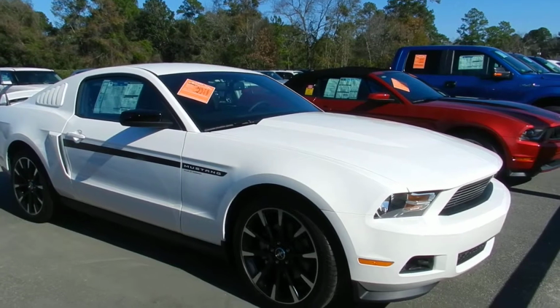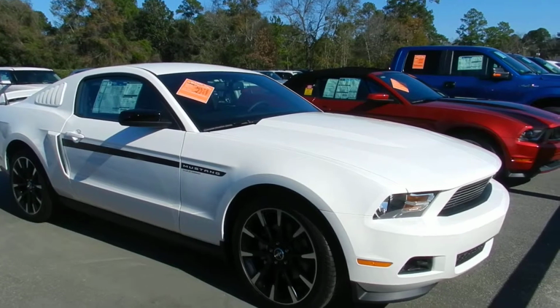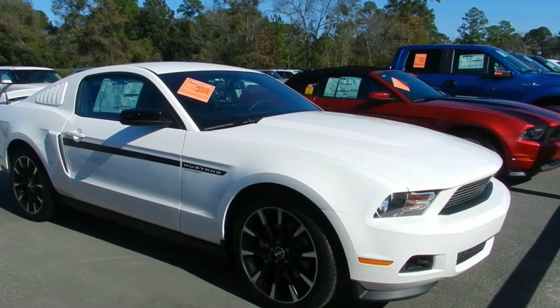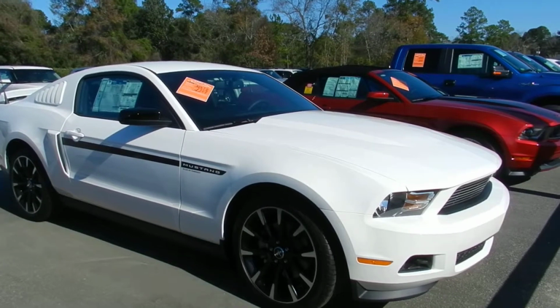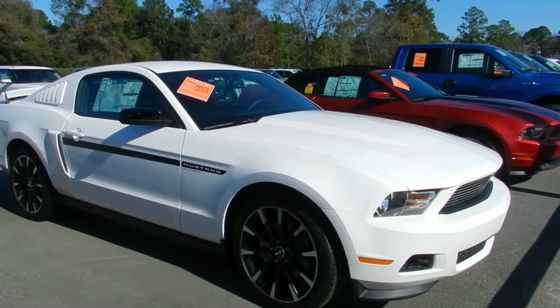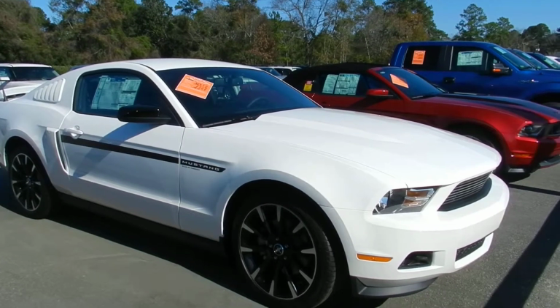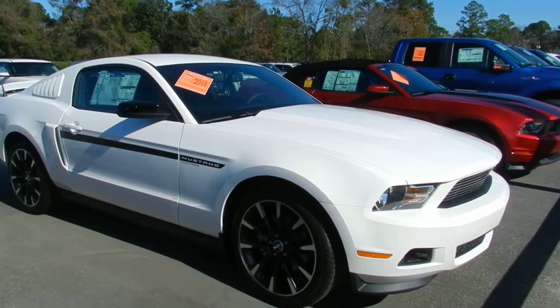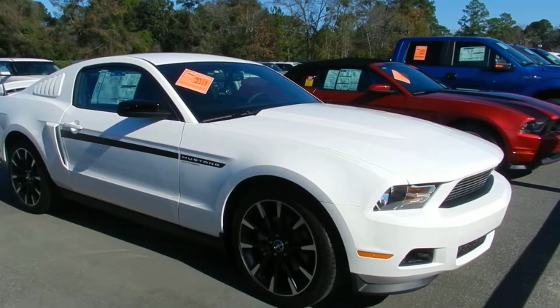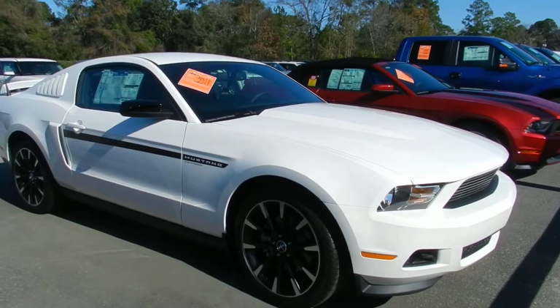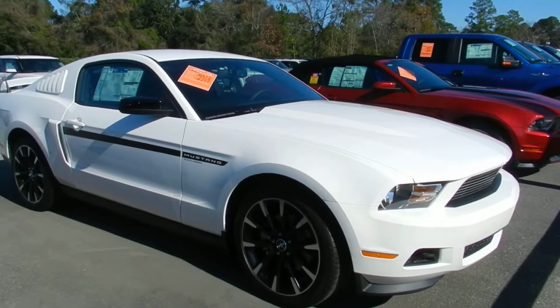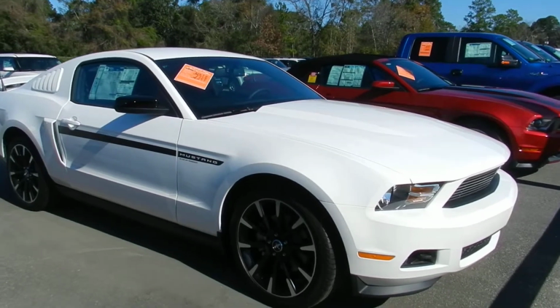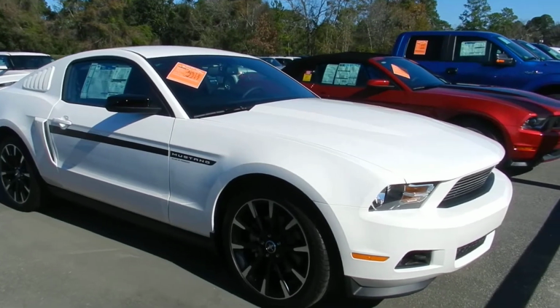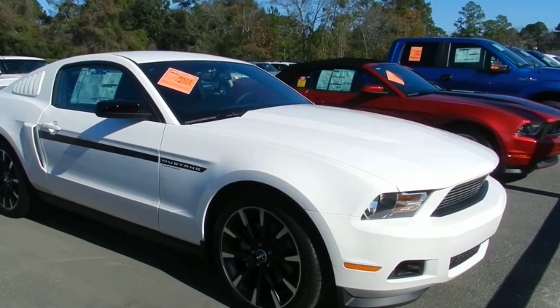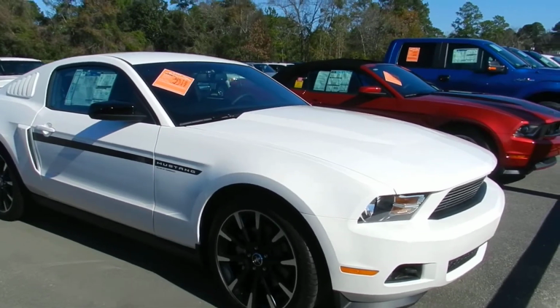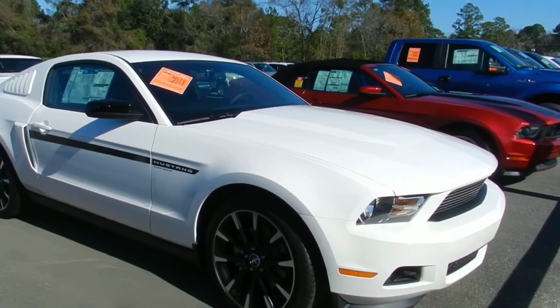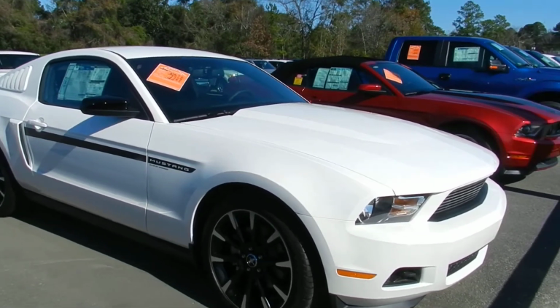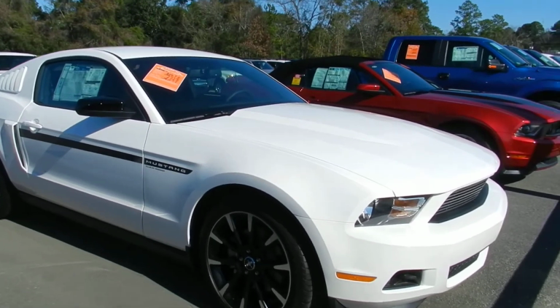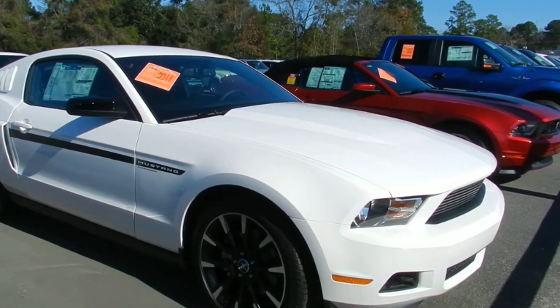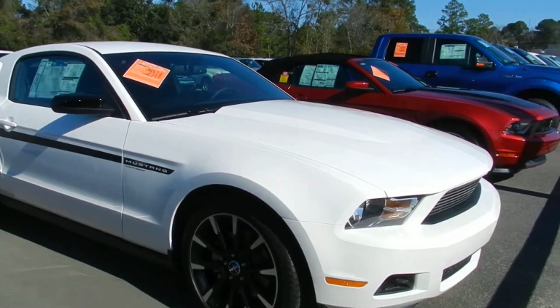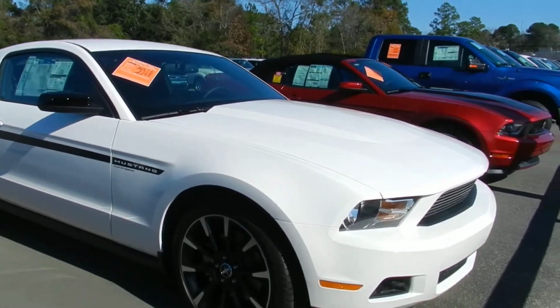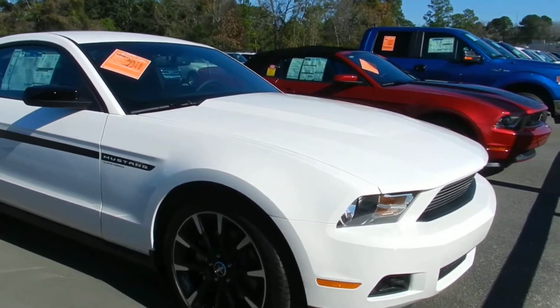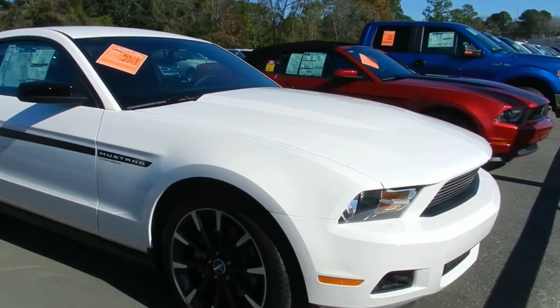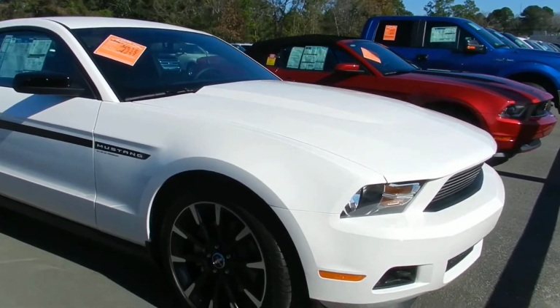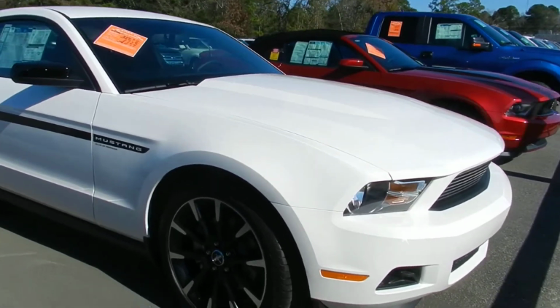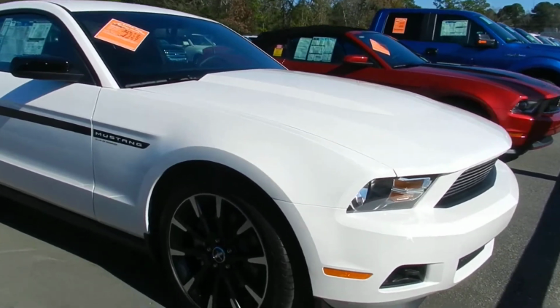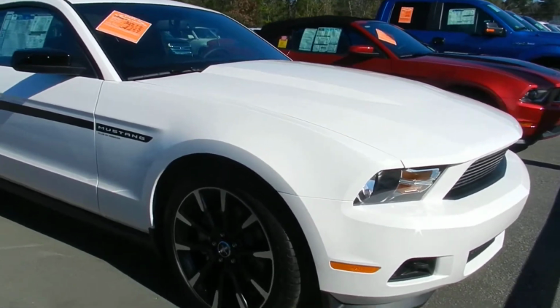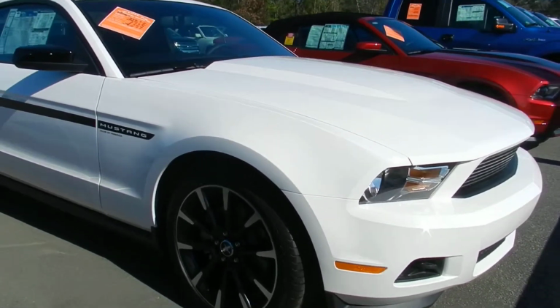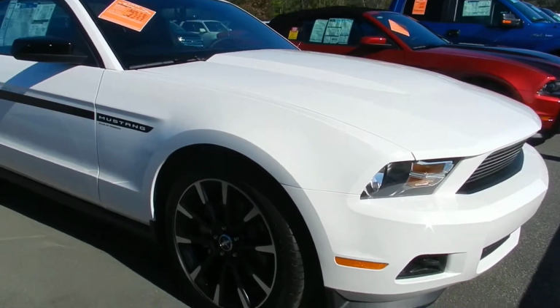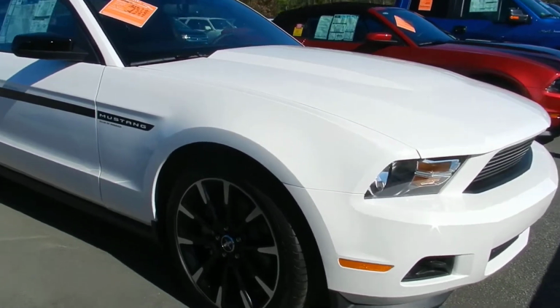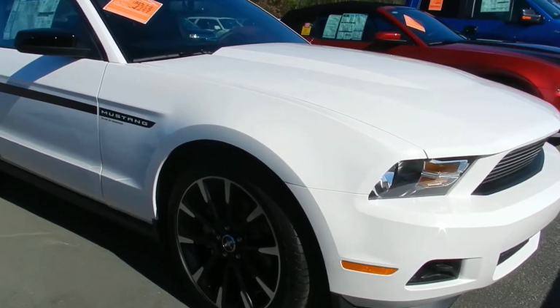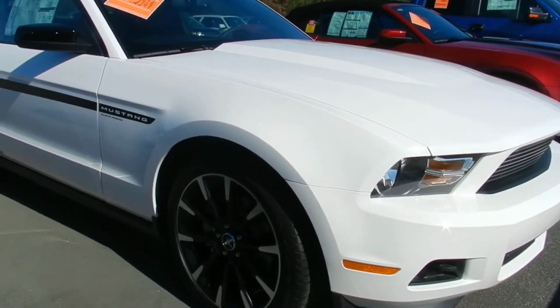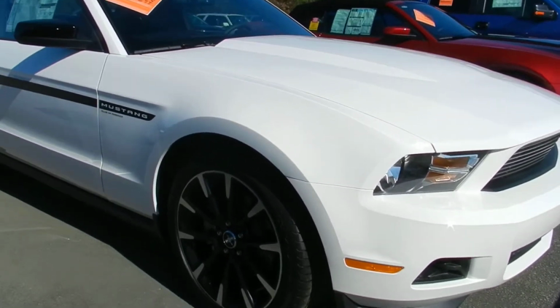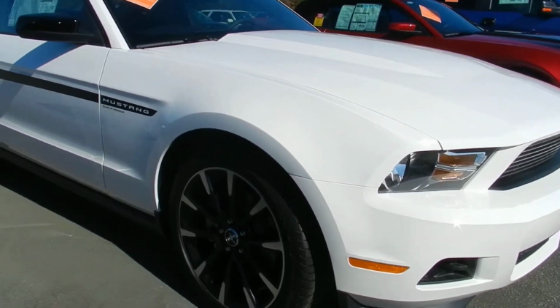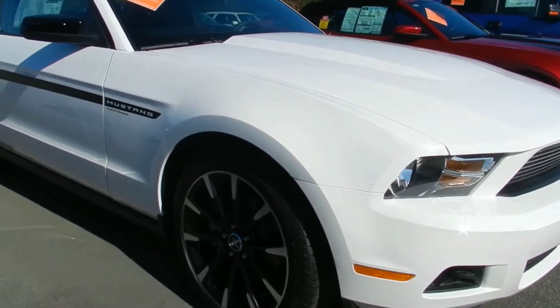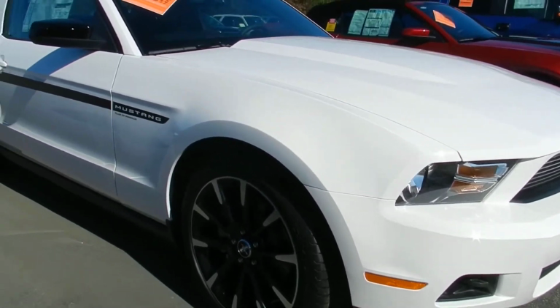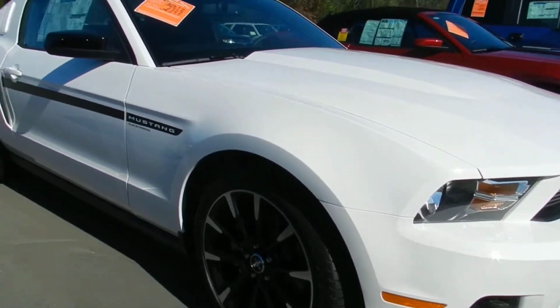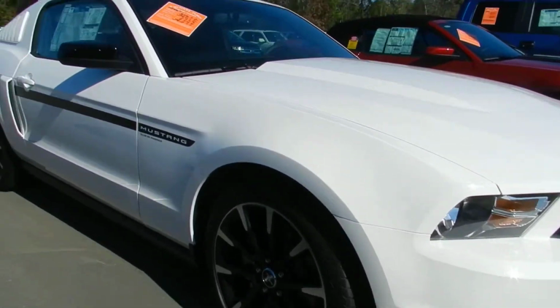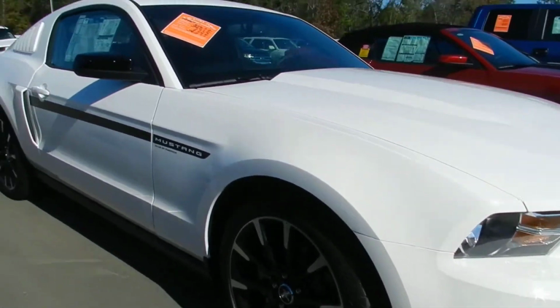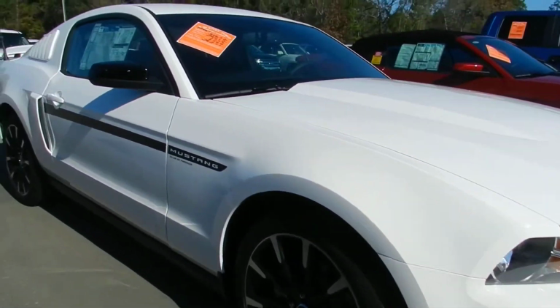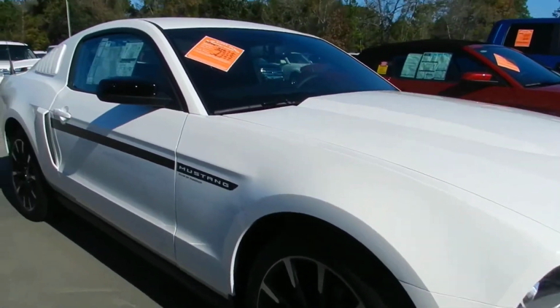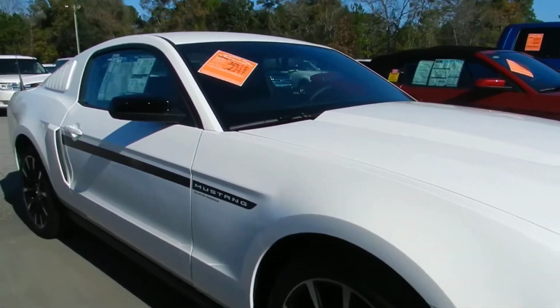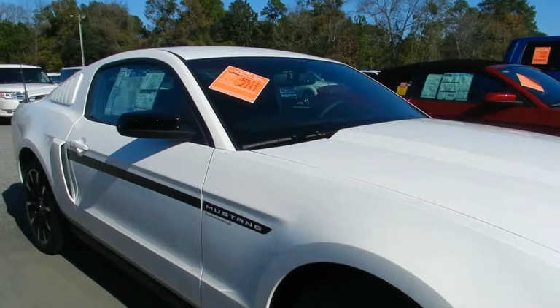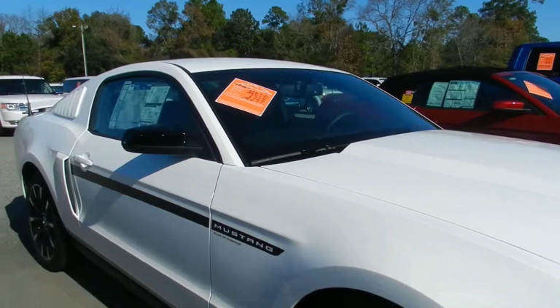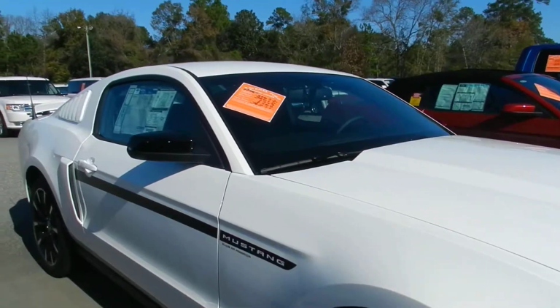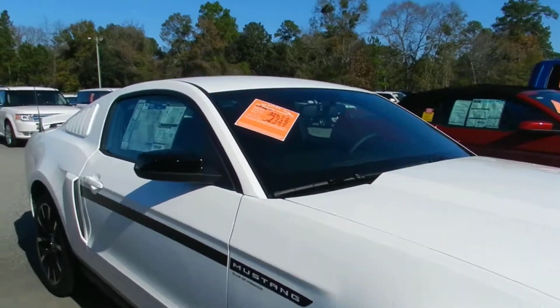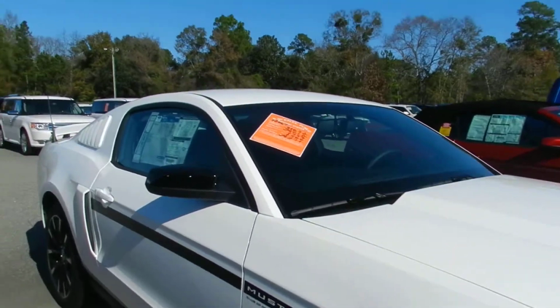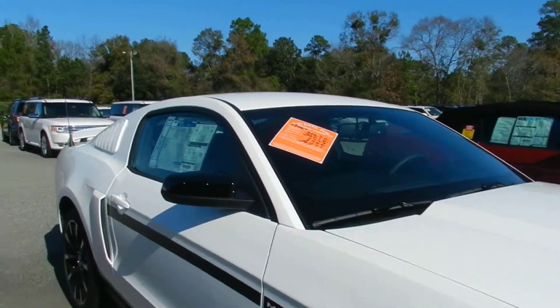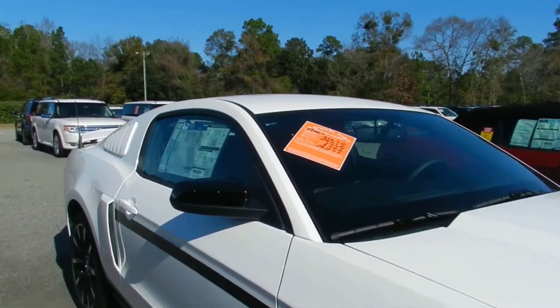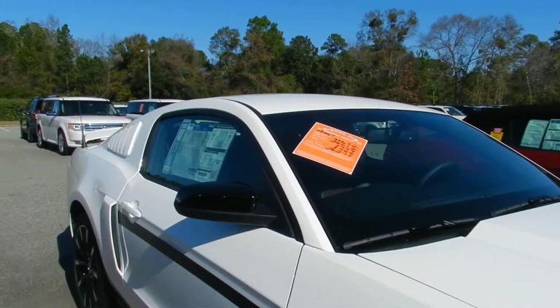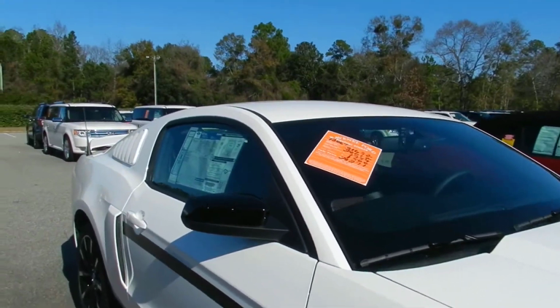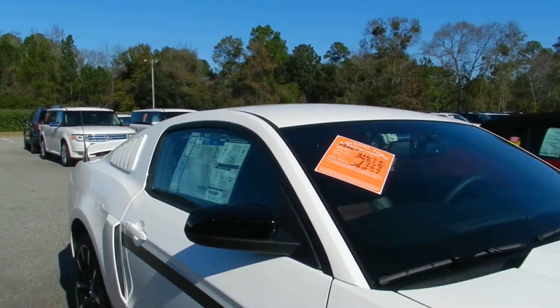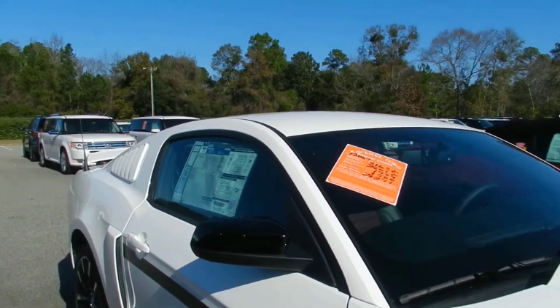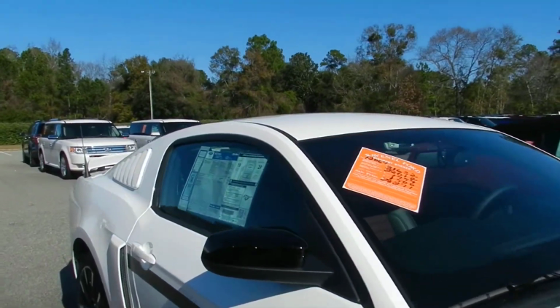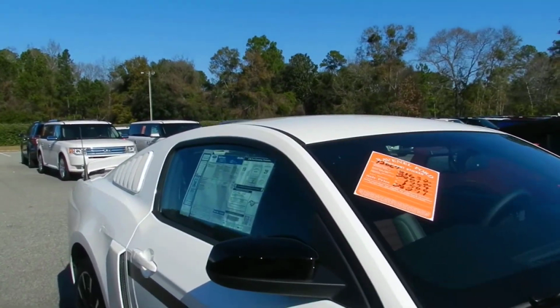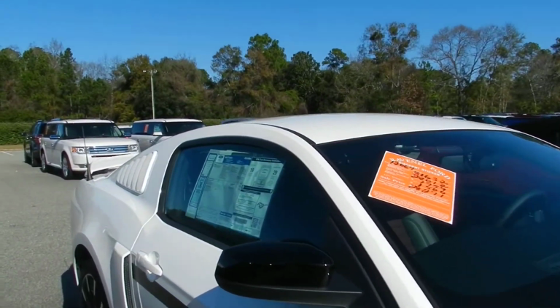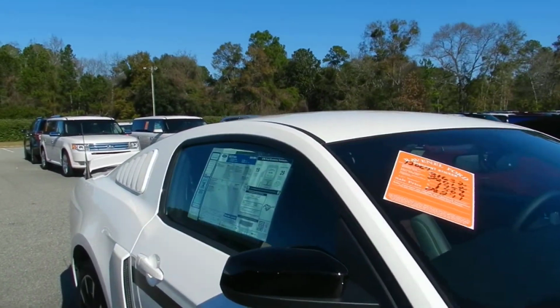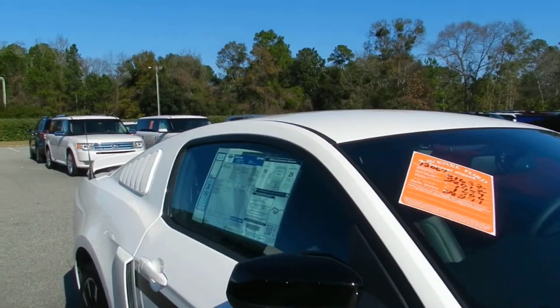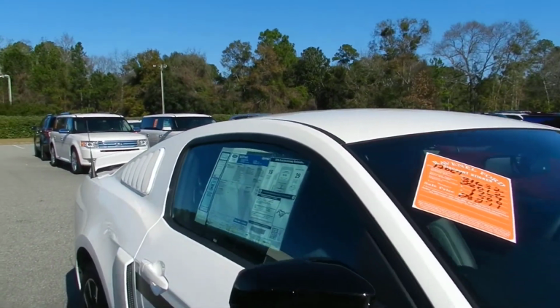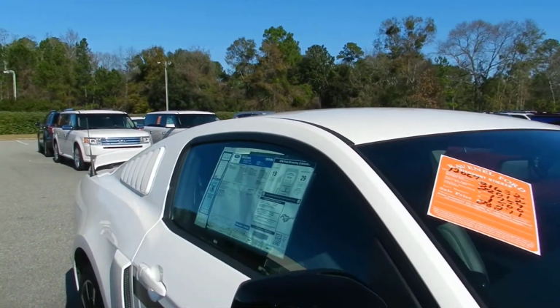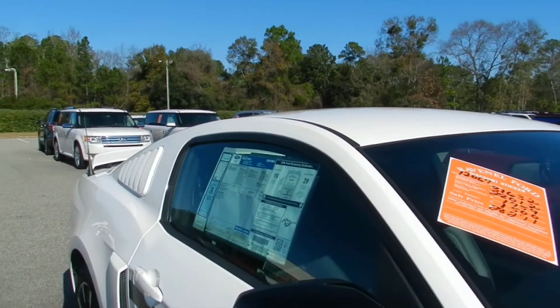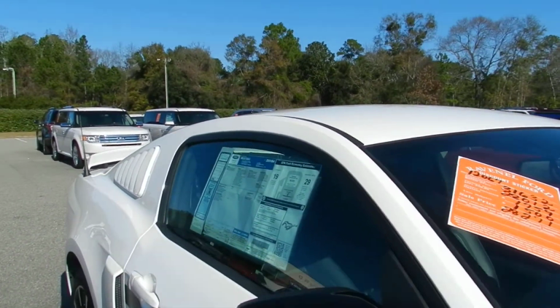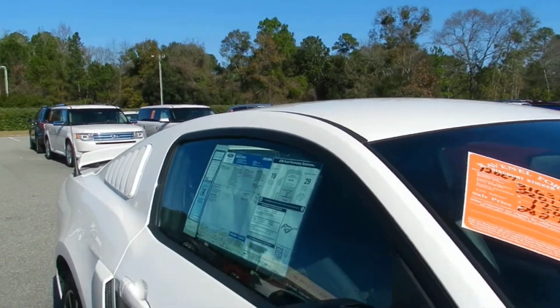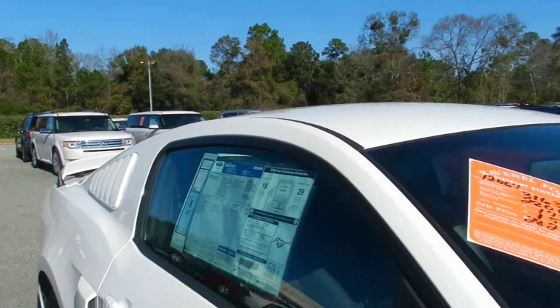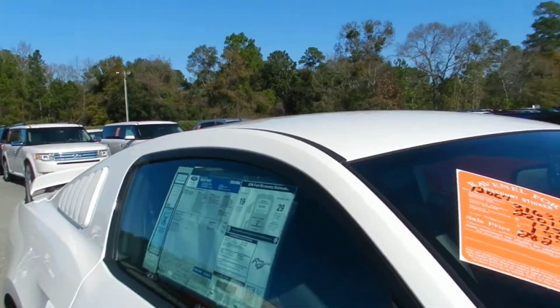2012 Ford Mustang, white in color. Get a good look at her — beautiful vehicle at Ravenel Ford today.